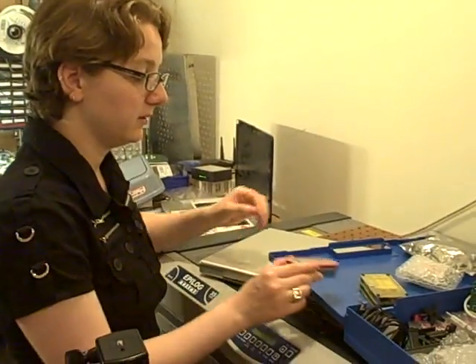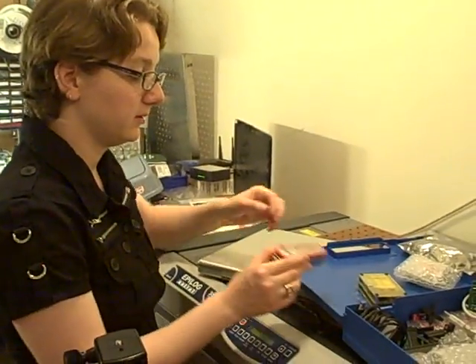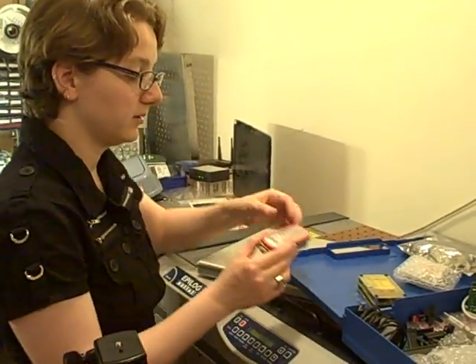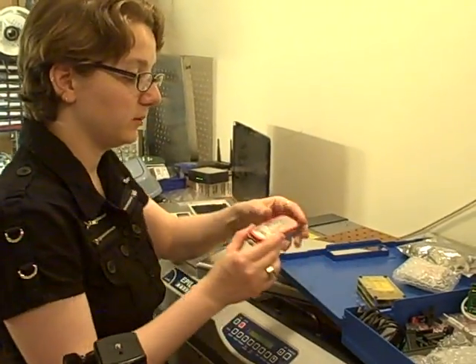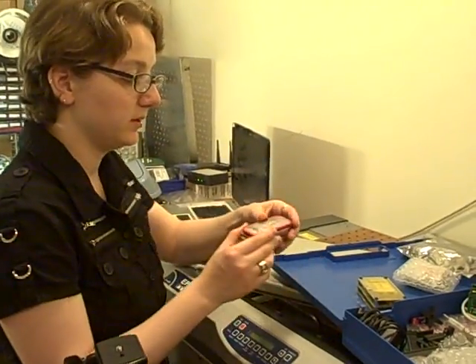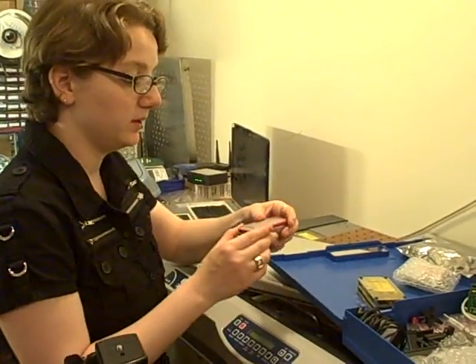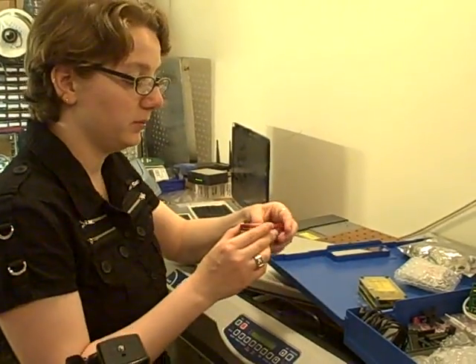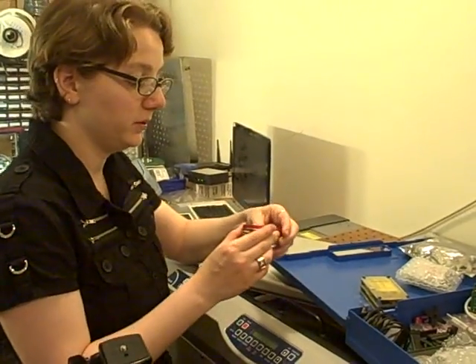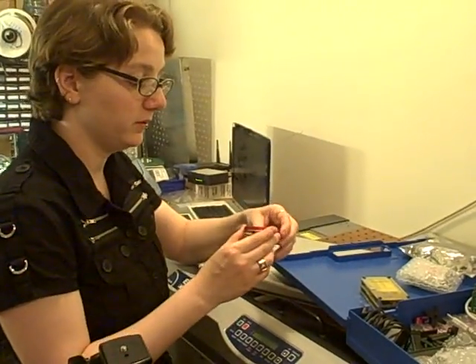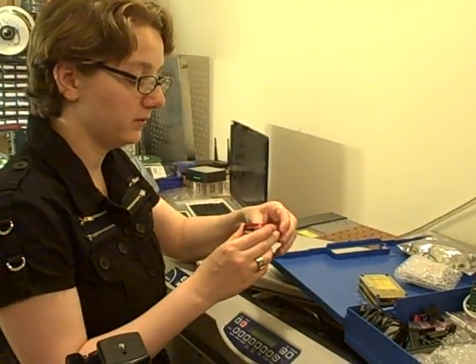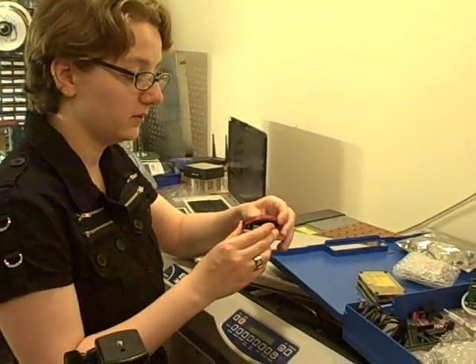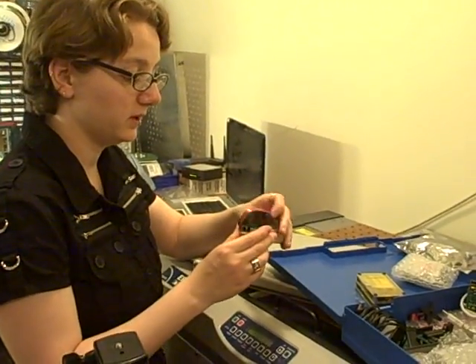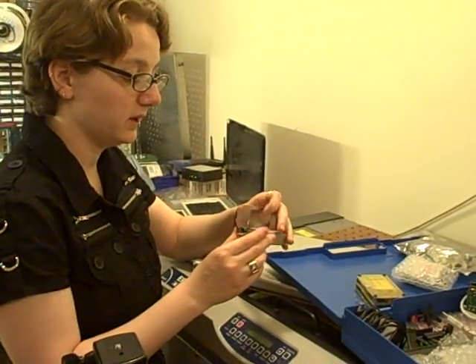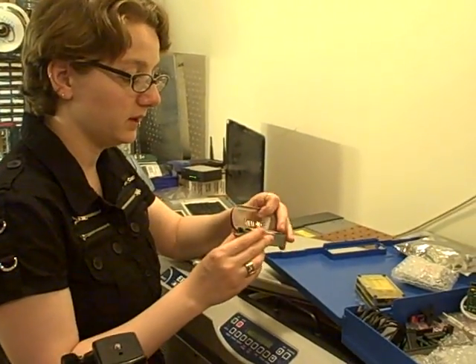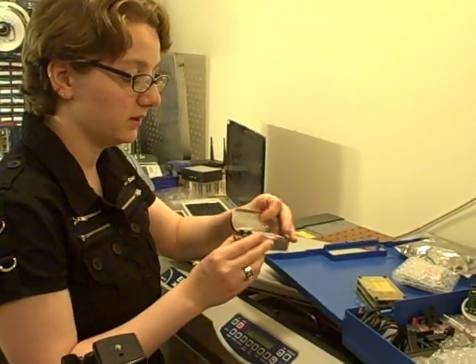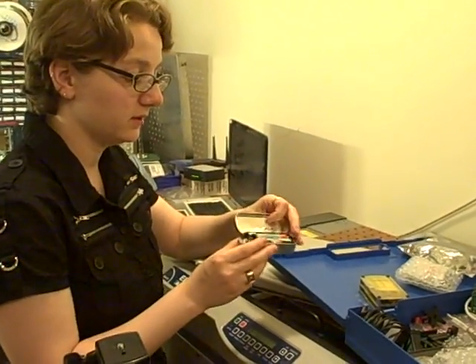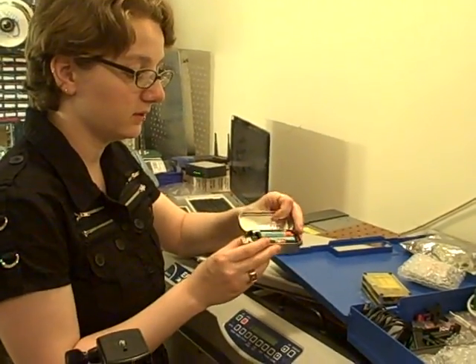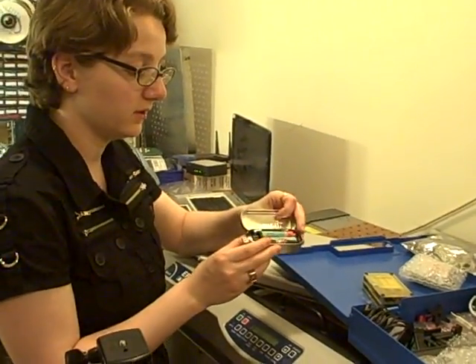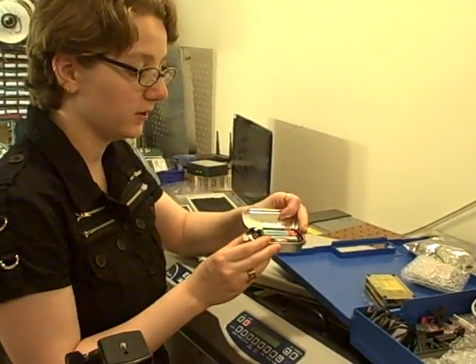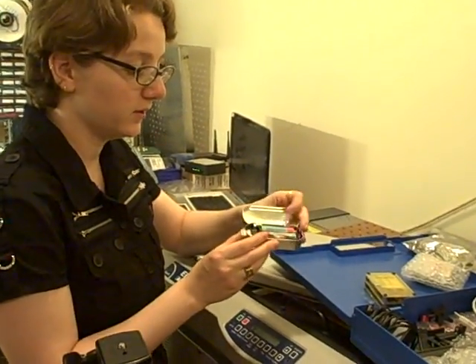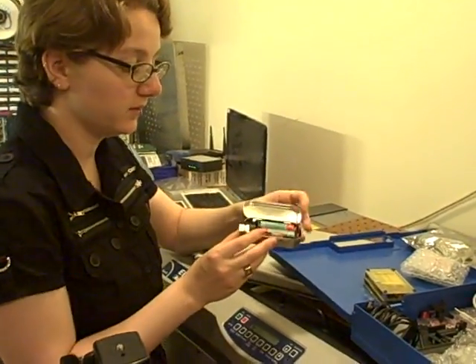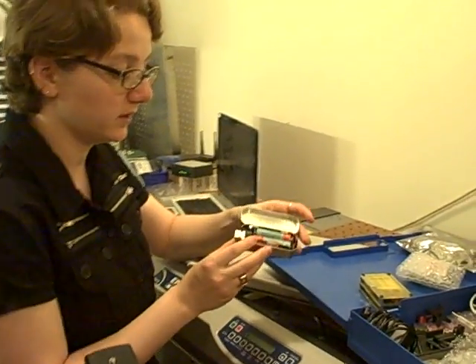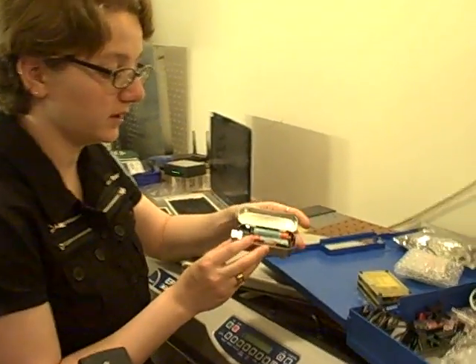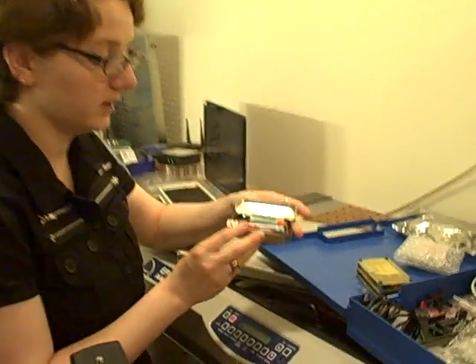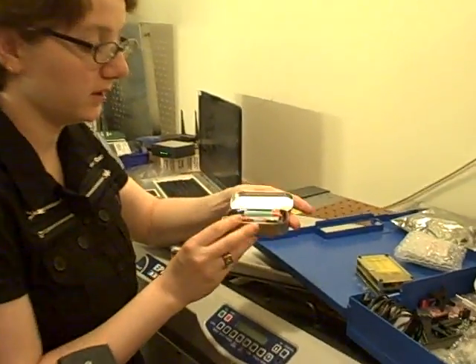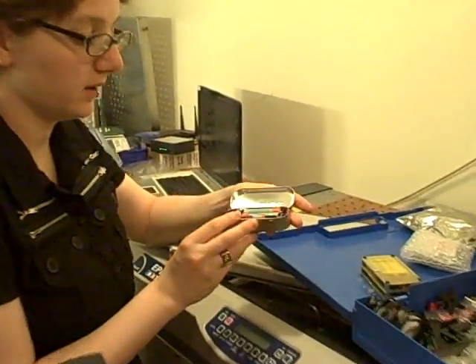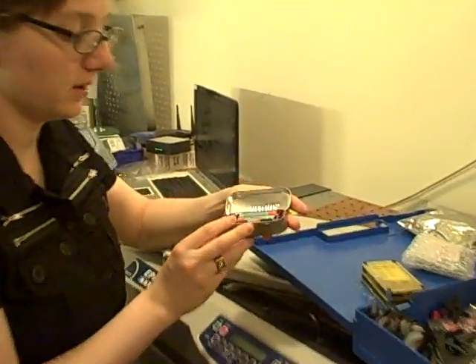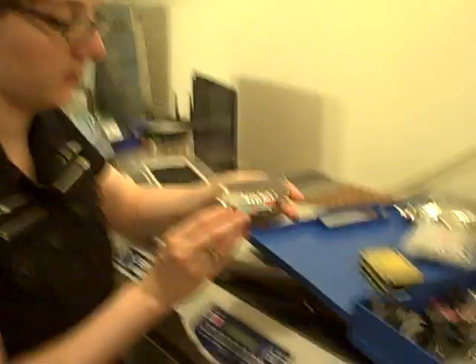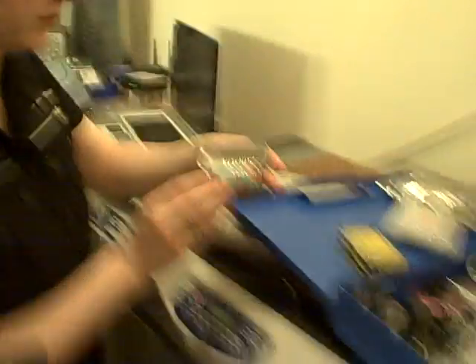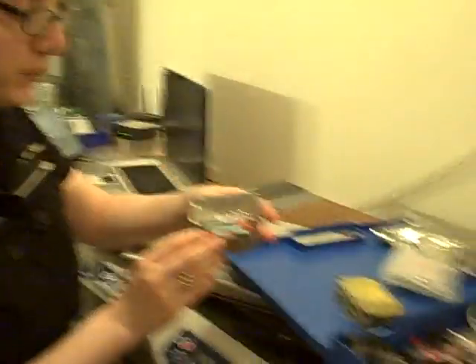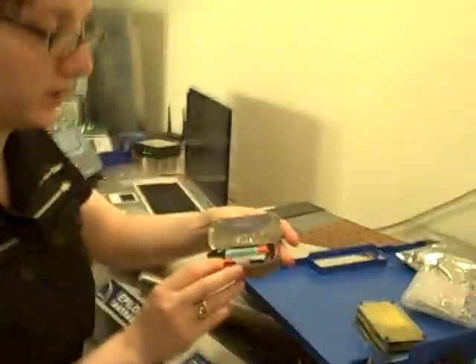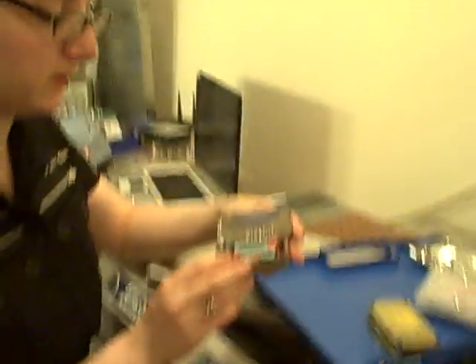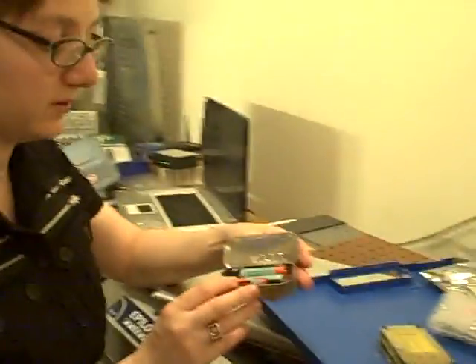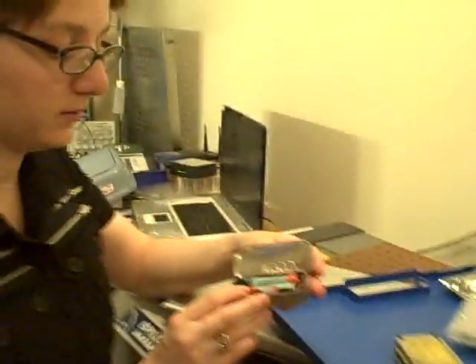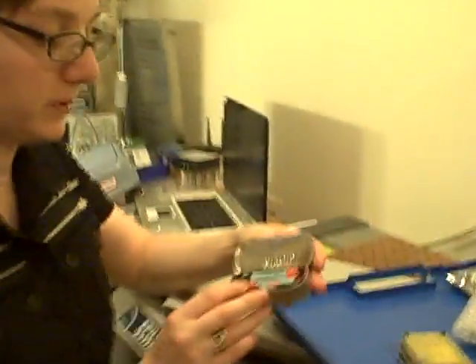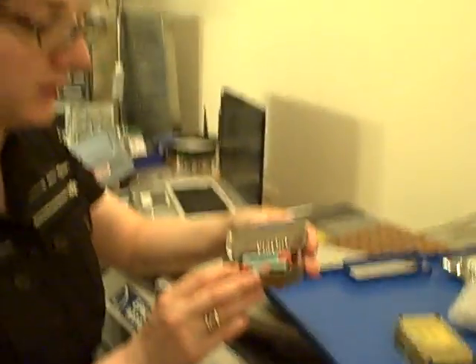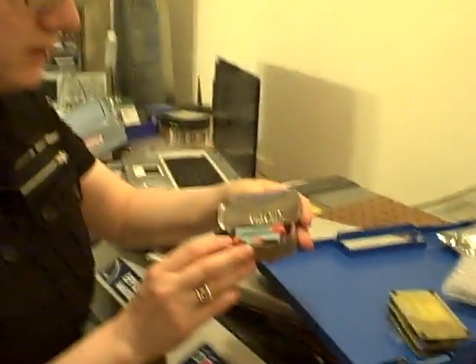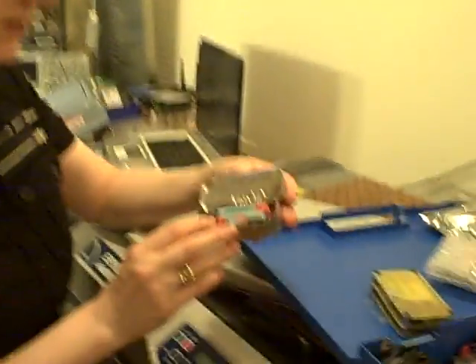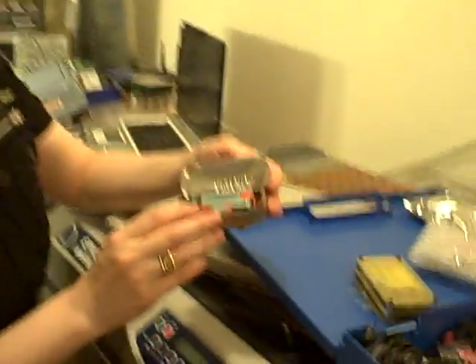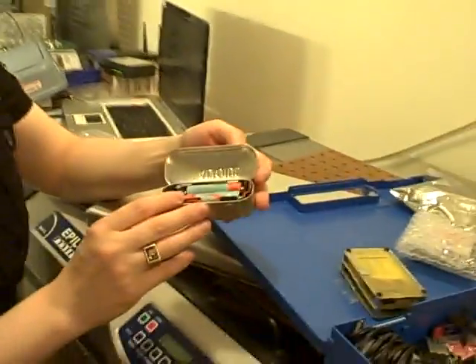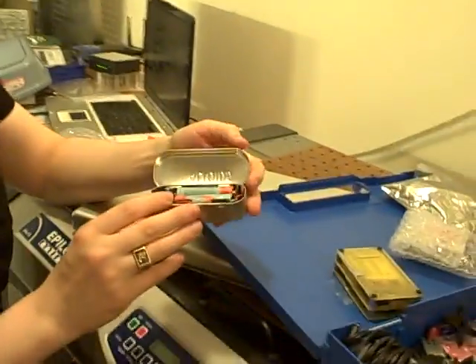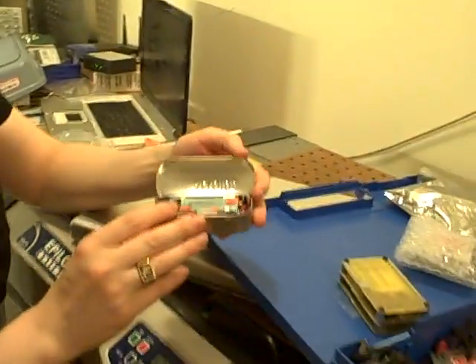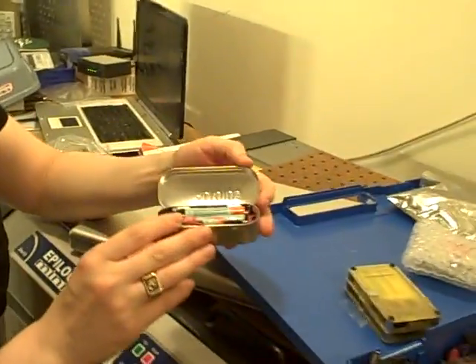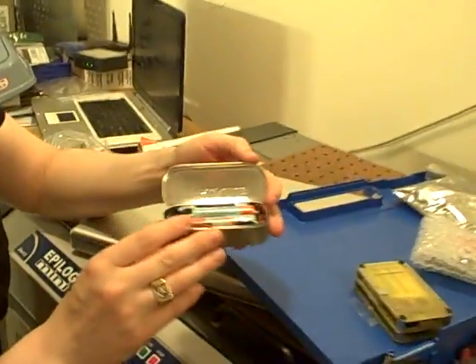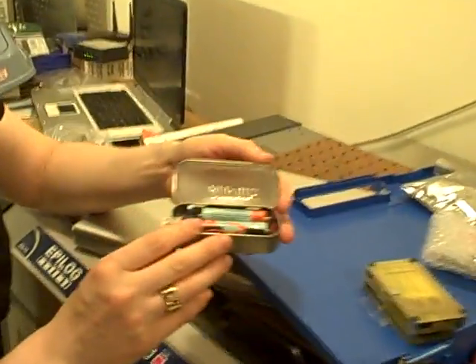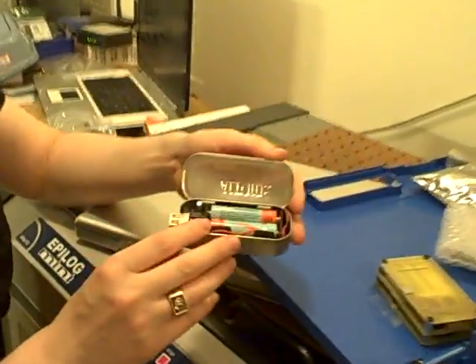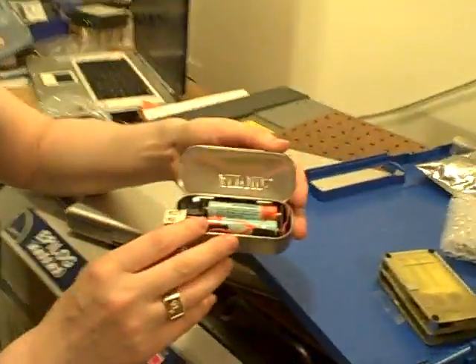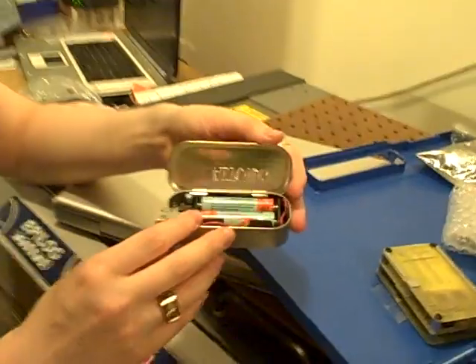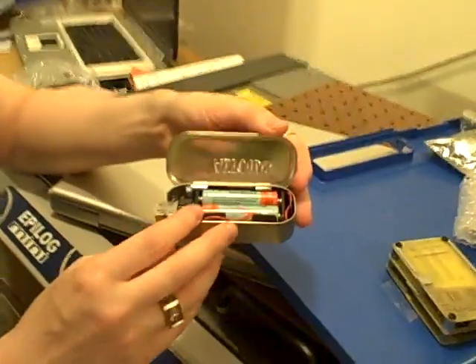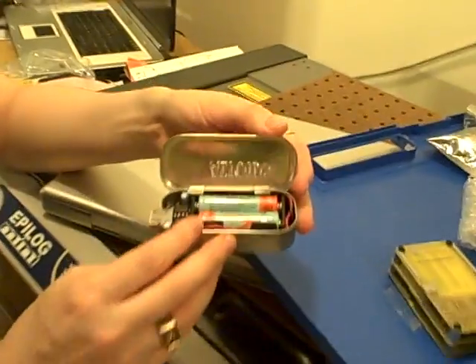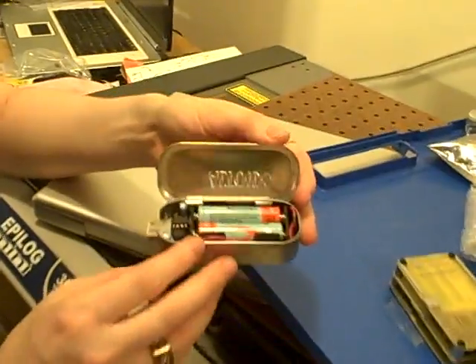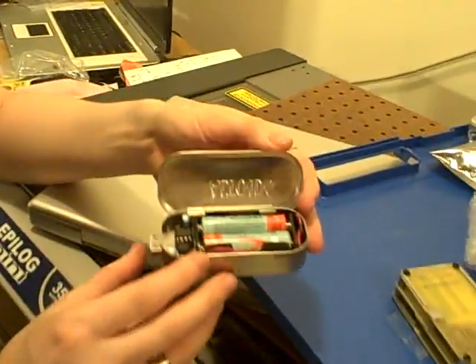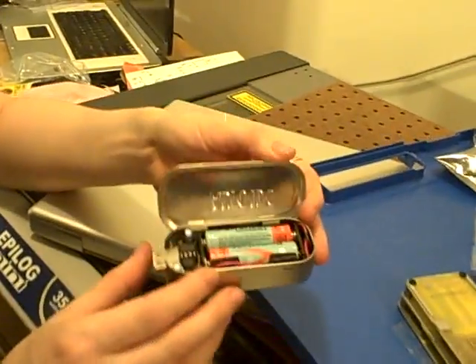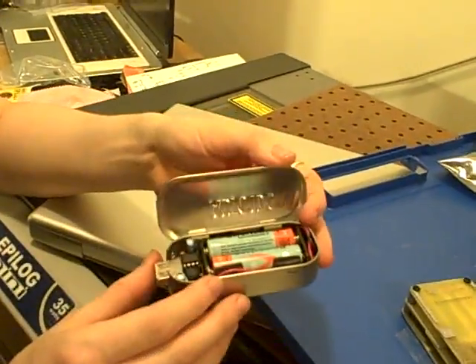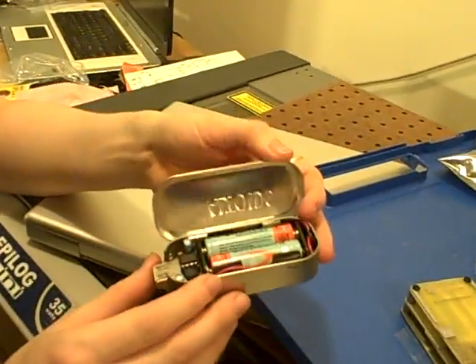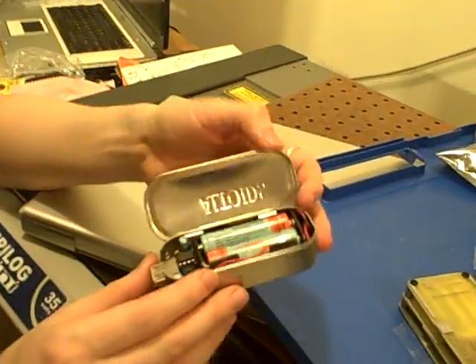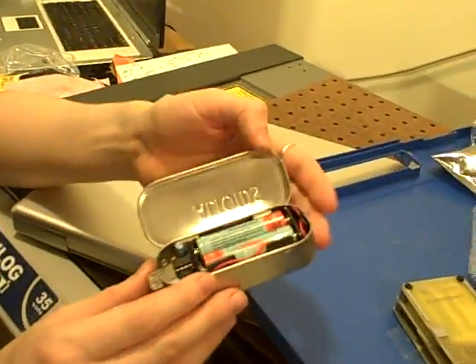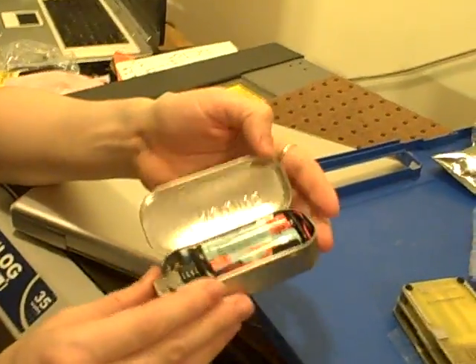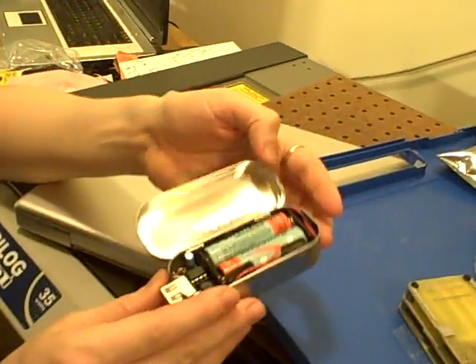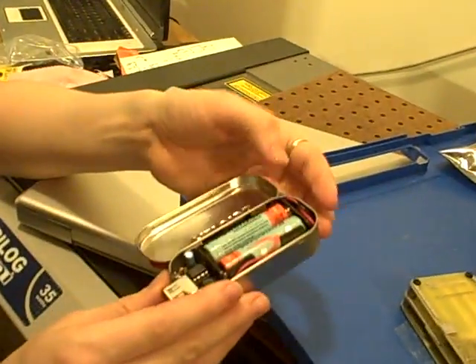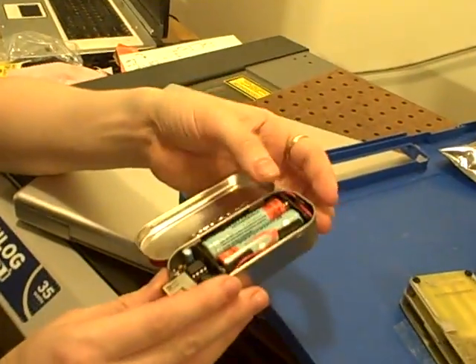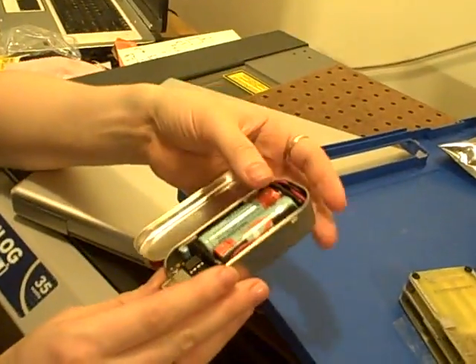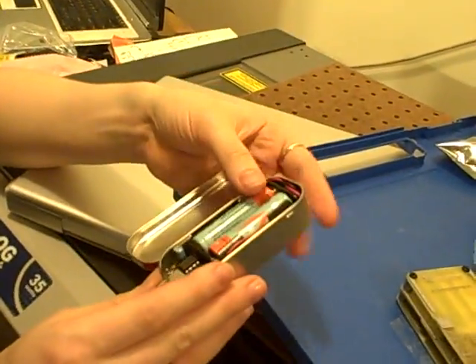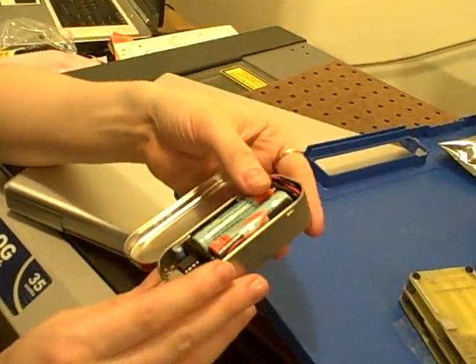This is the MintyBoost kit. It's a kit that's pretty easy to build, and what's nice is that it's very useful too.